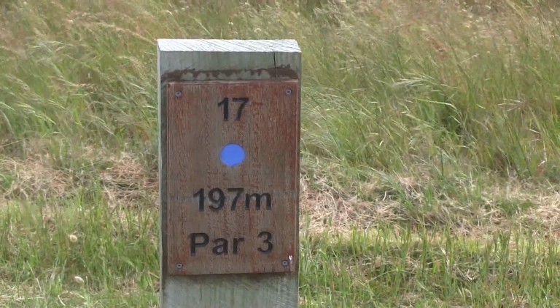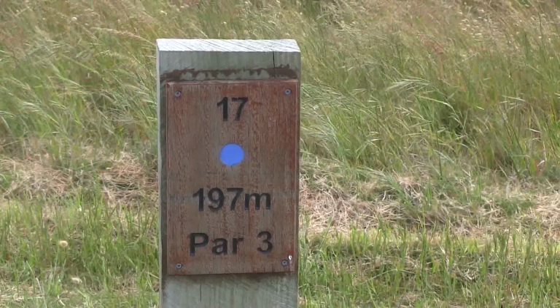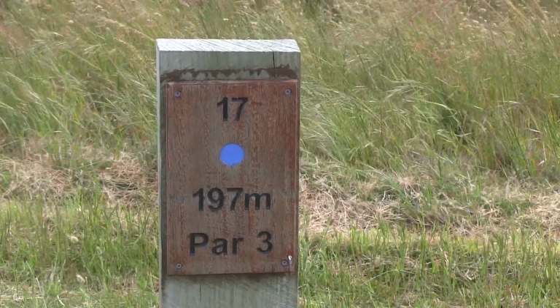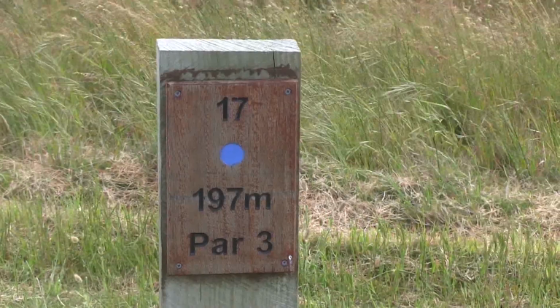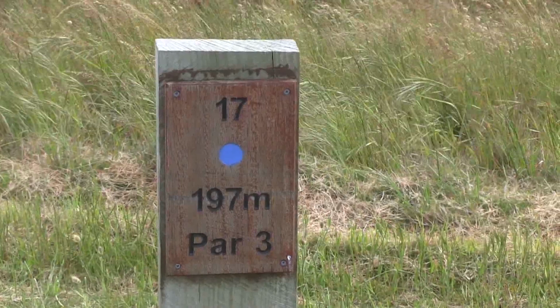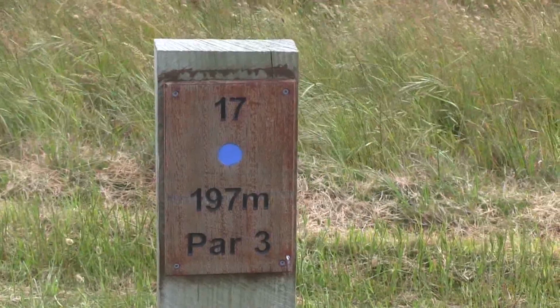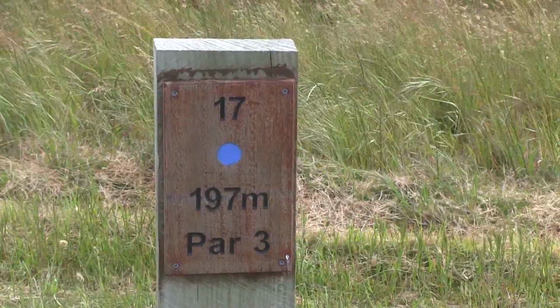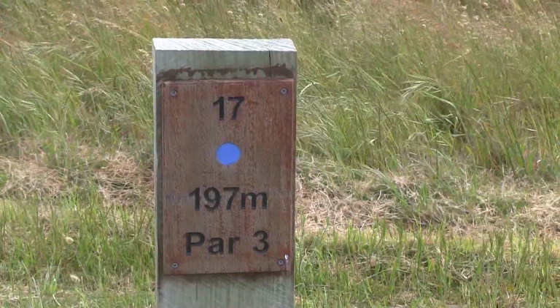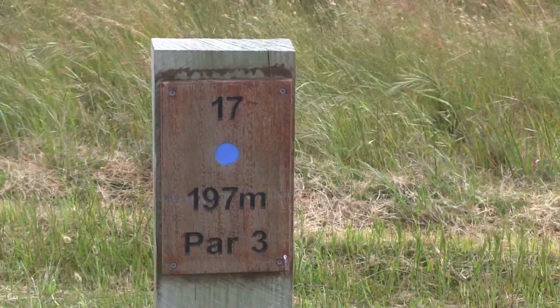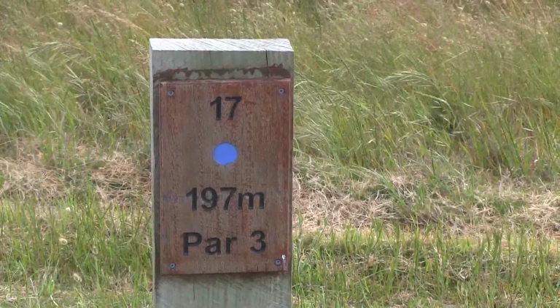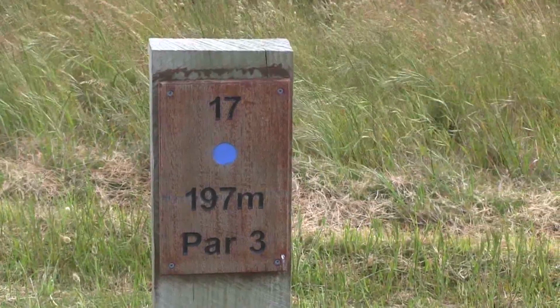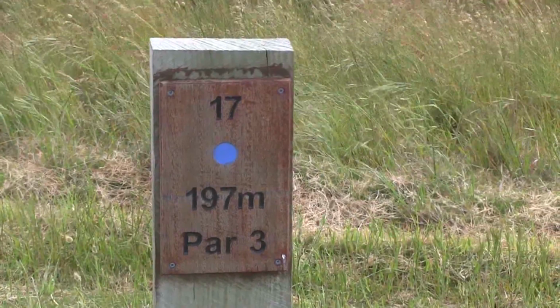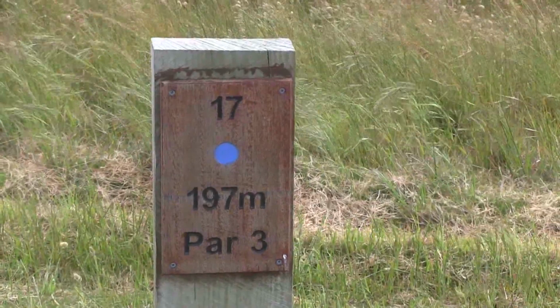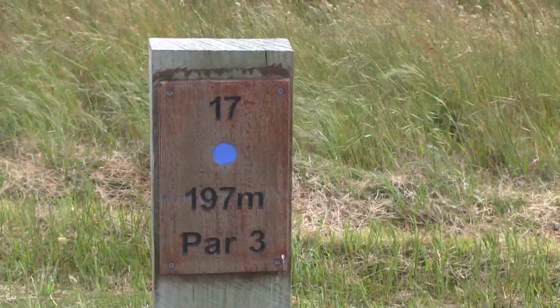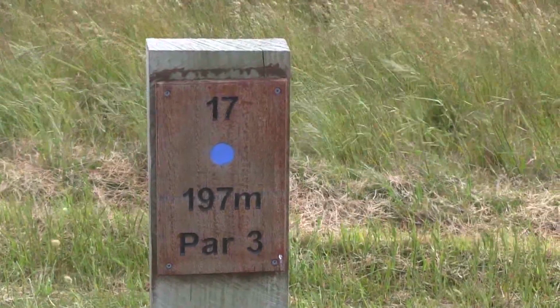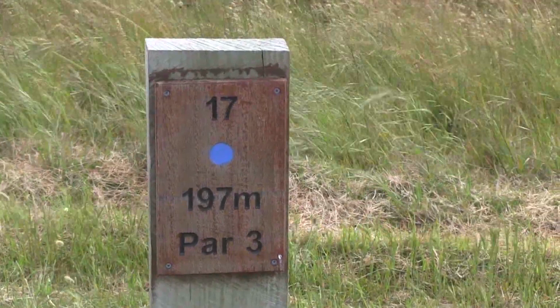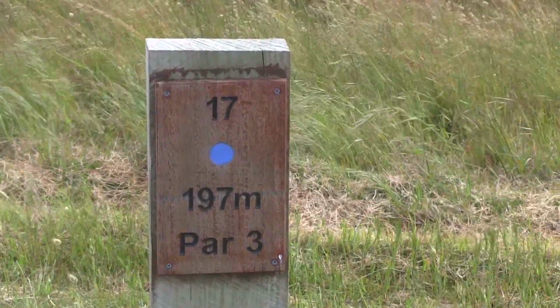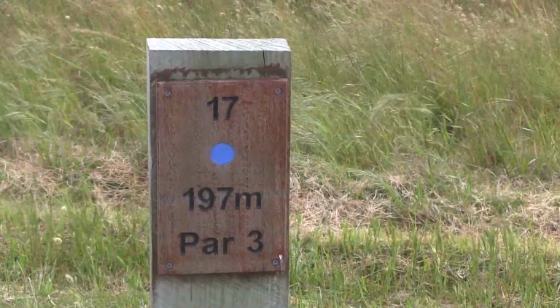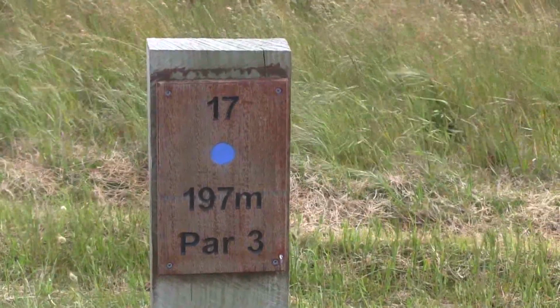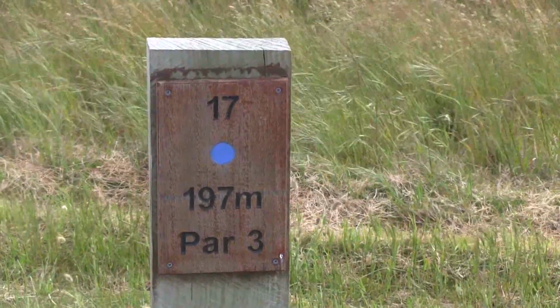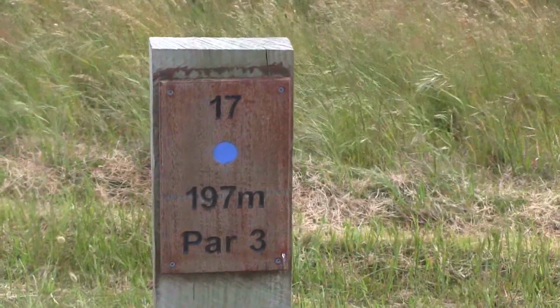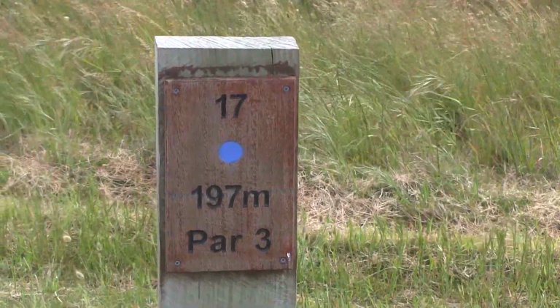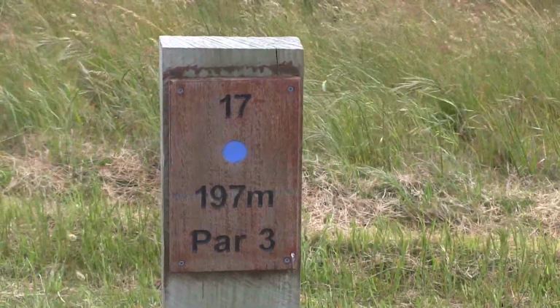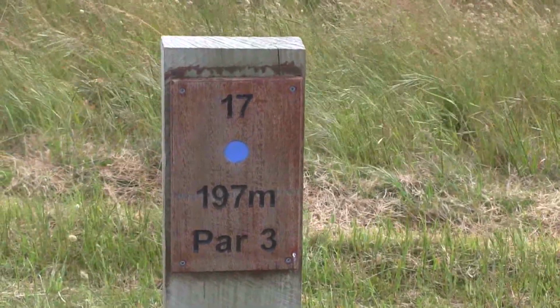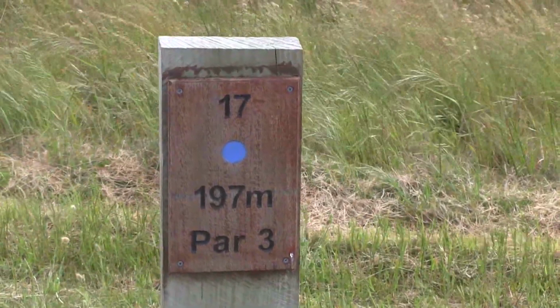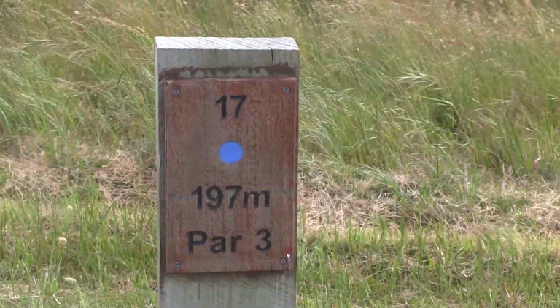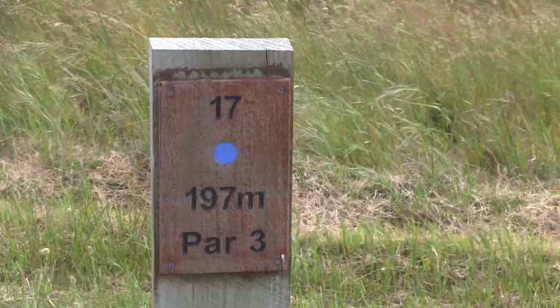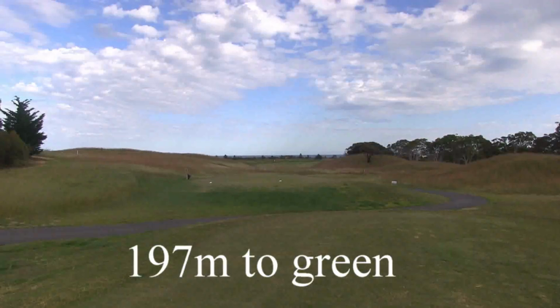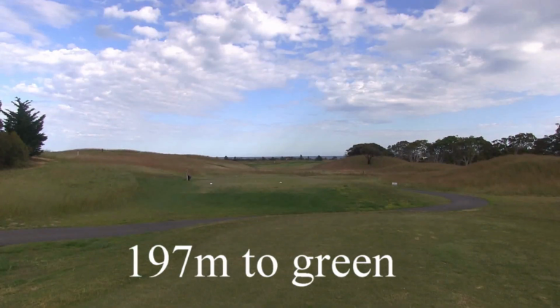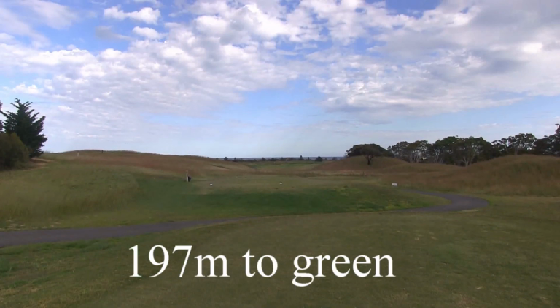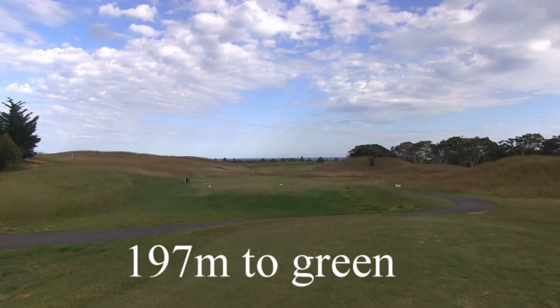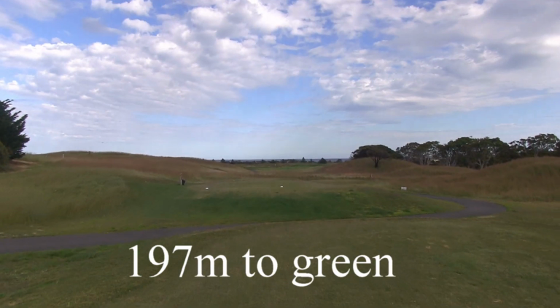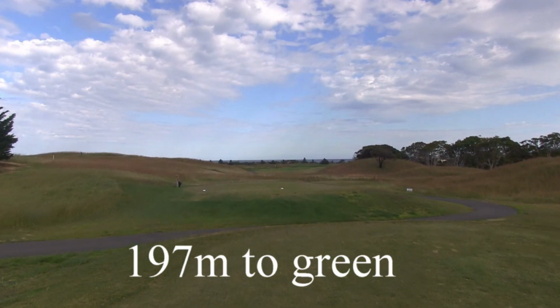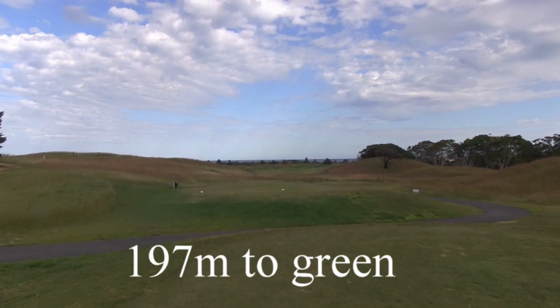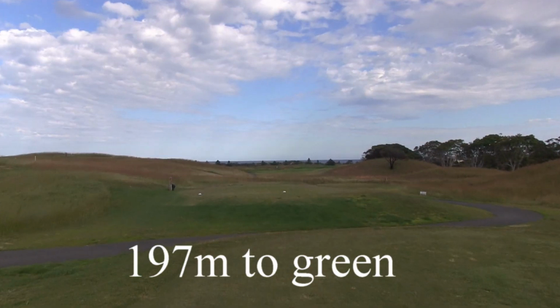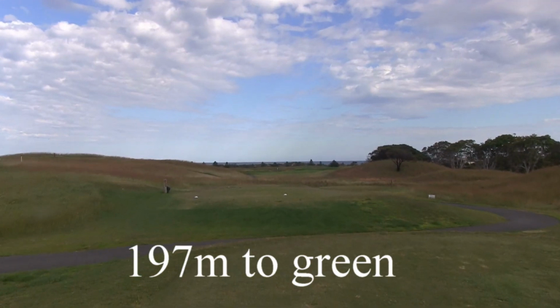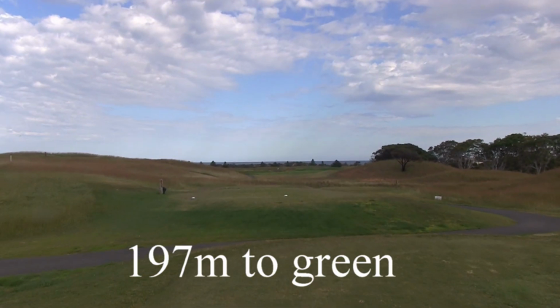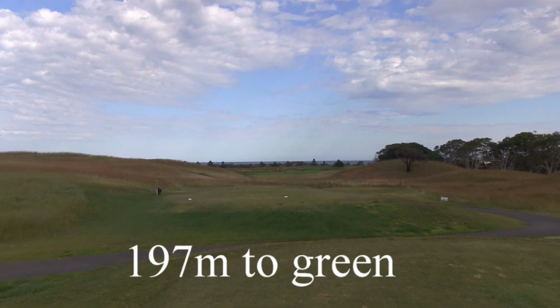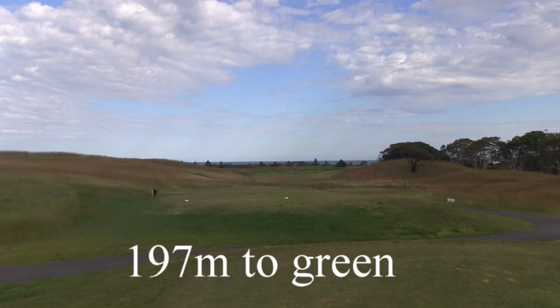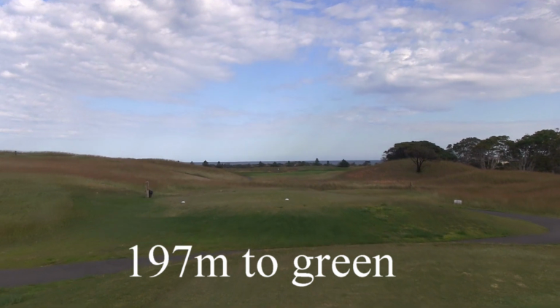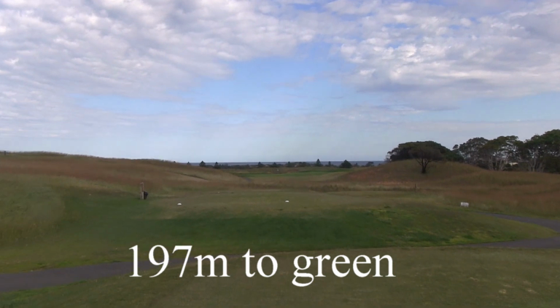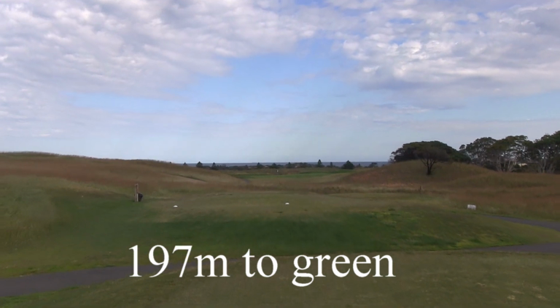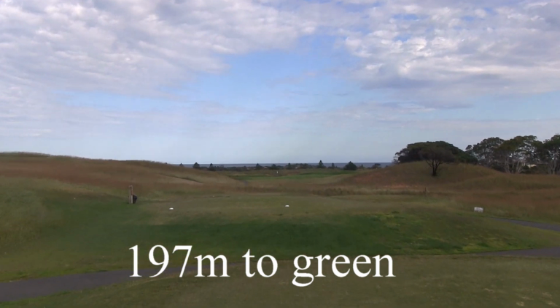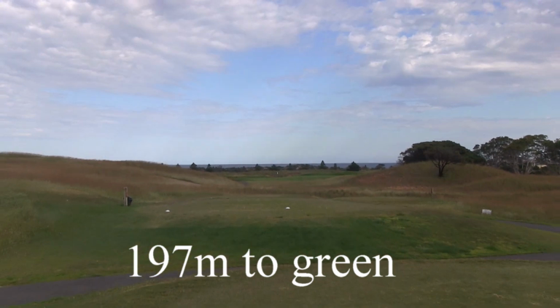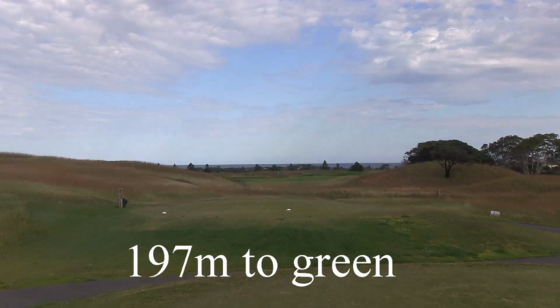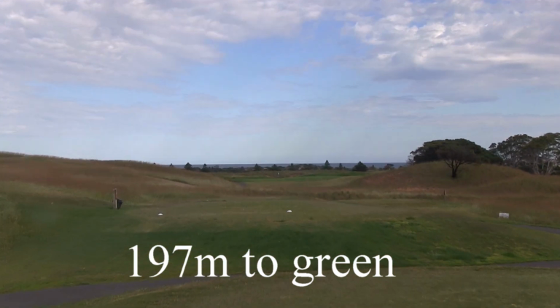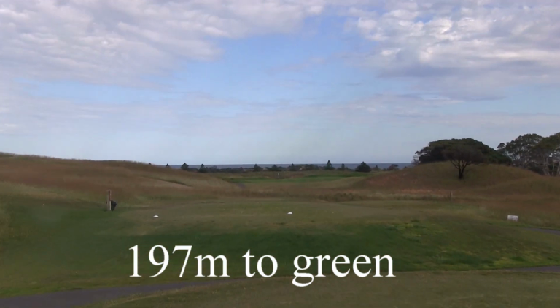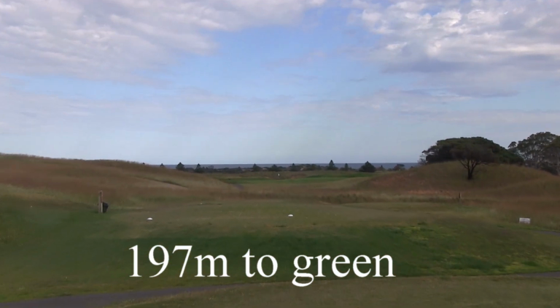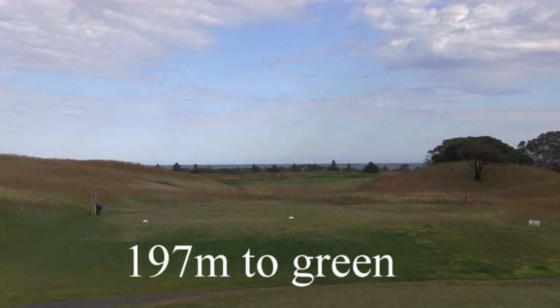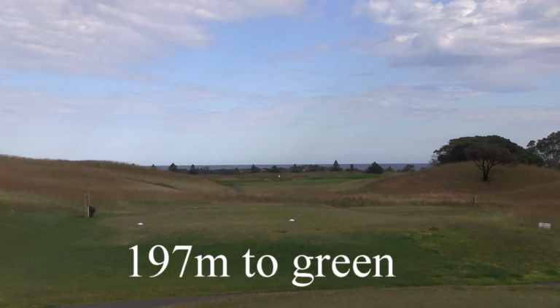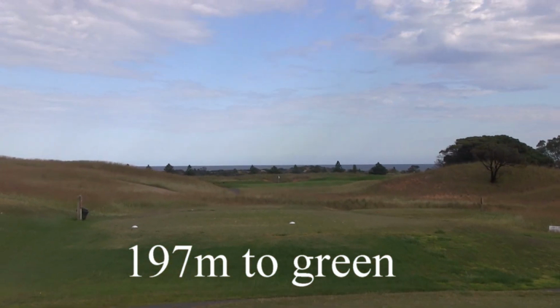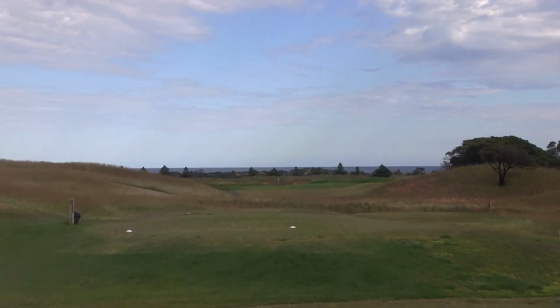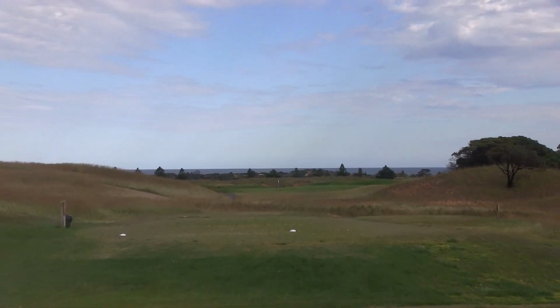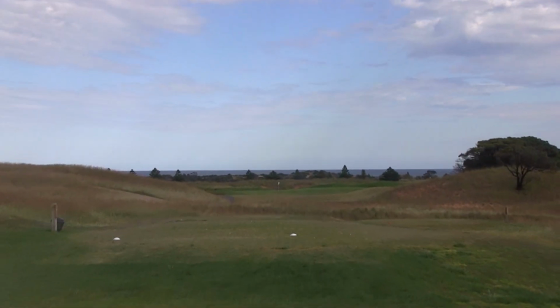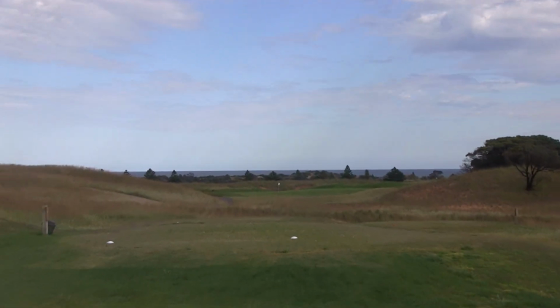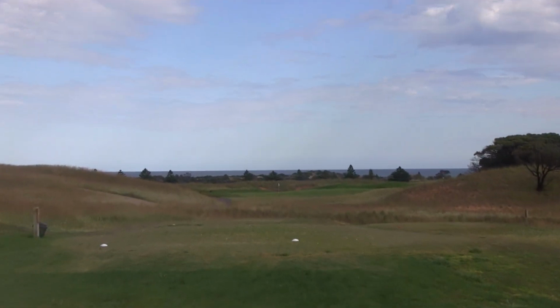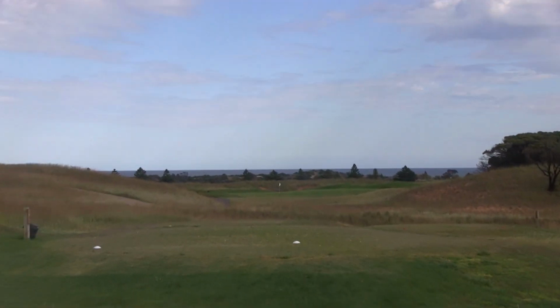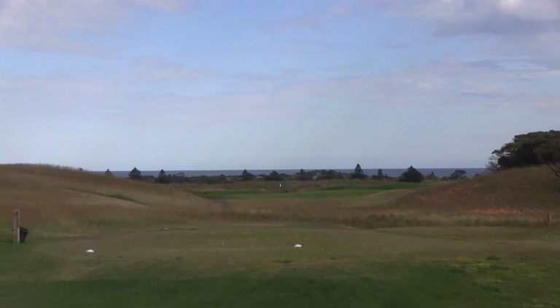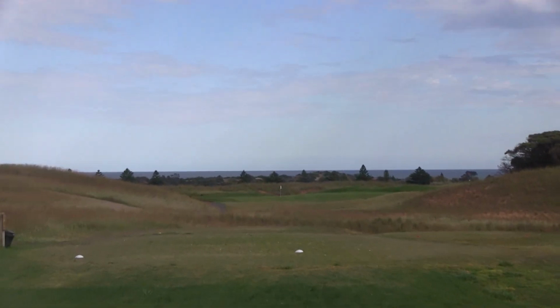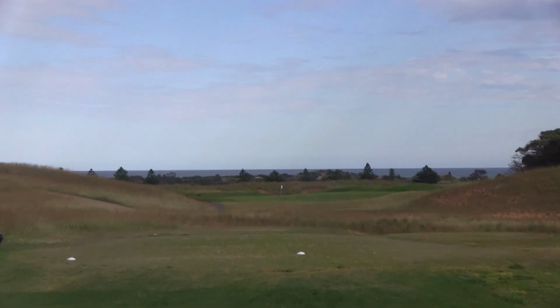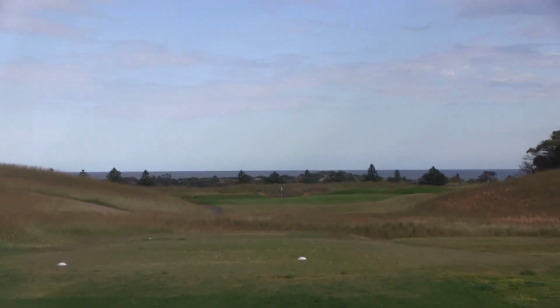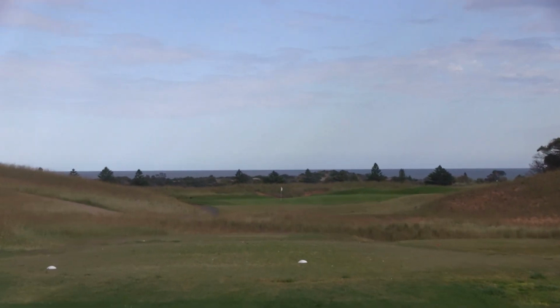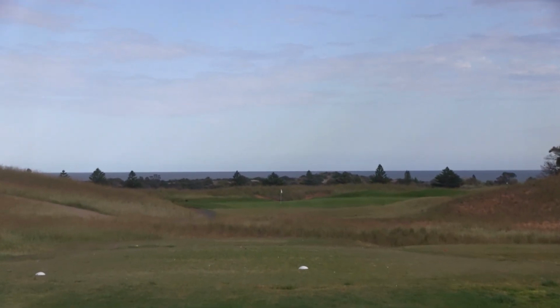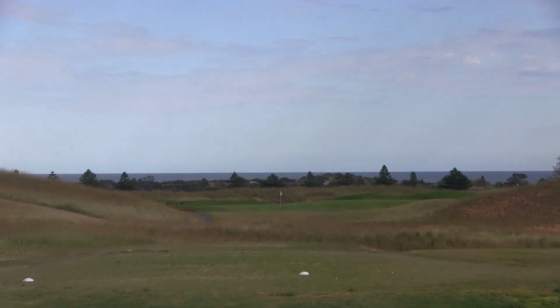The 17th at Lynx Lady Bay is a par 3 of 197 metres. This is their signature hole and it's also voted one of the top par 3's in Australia.